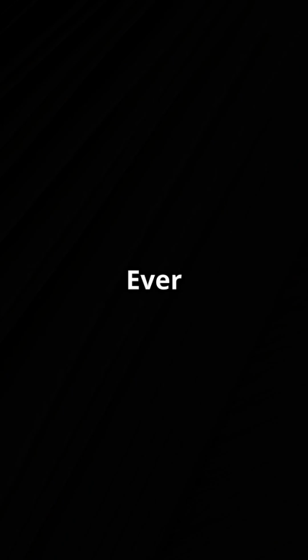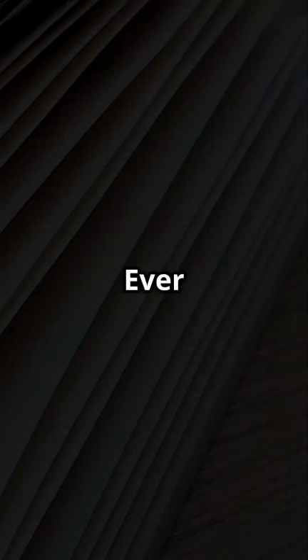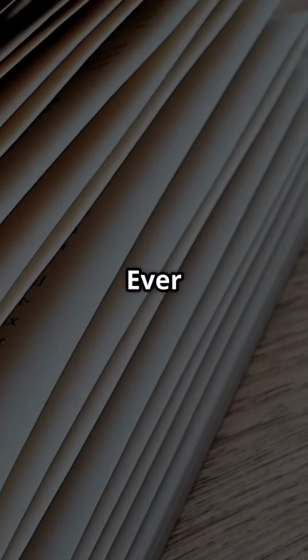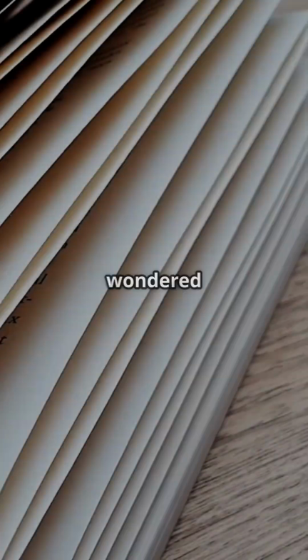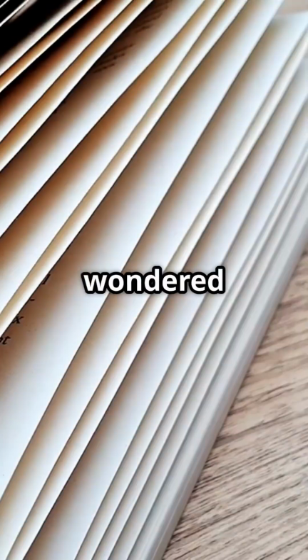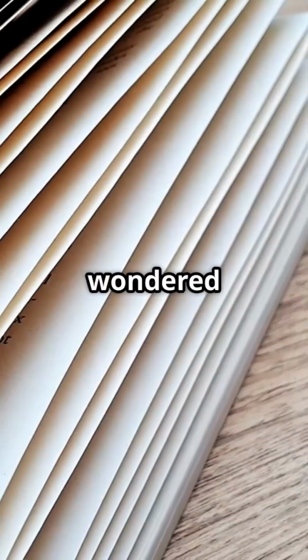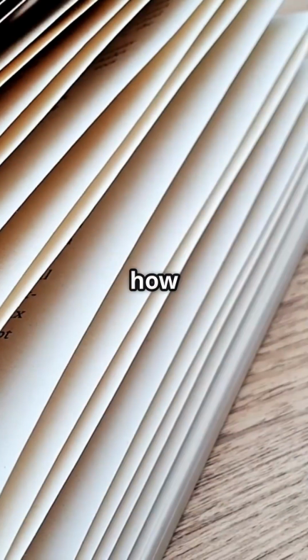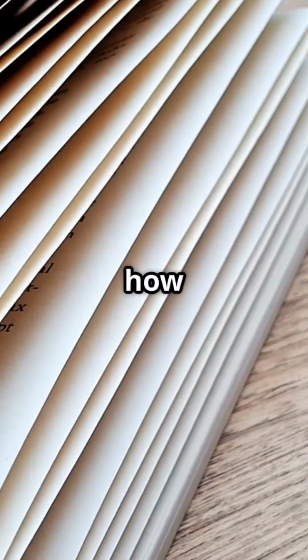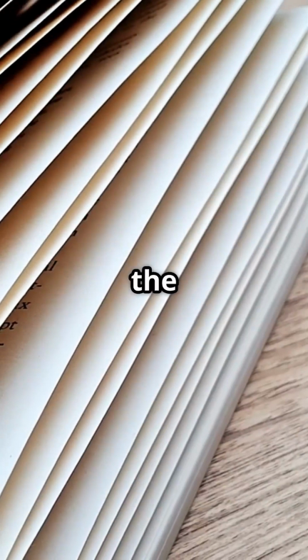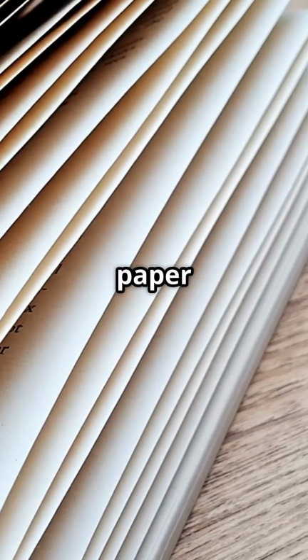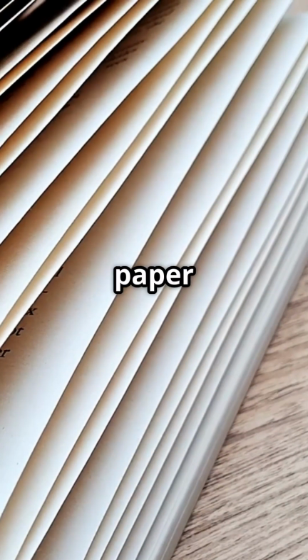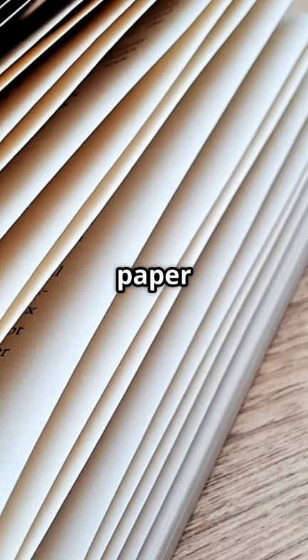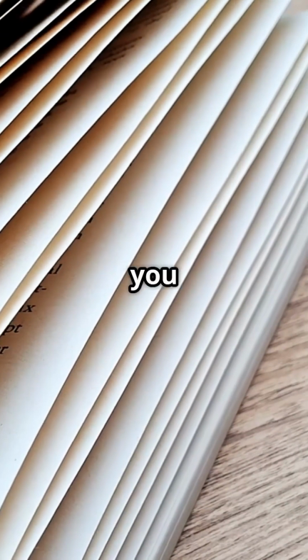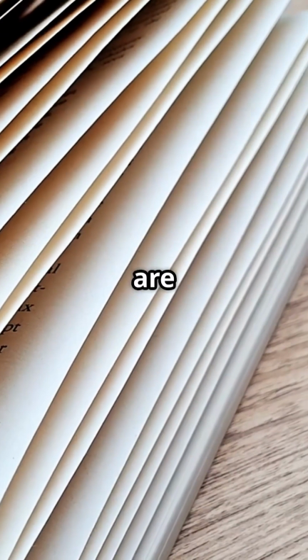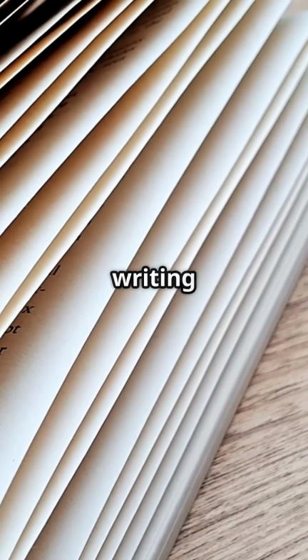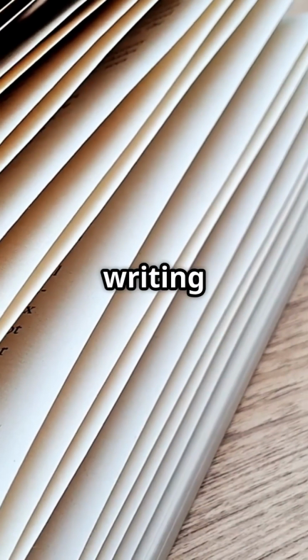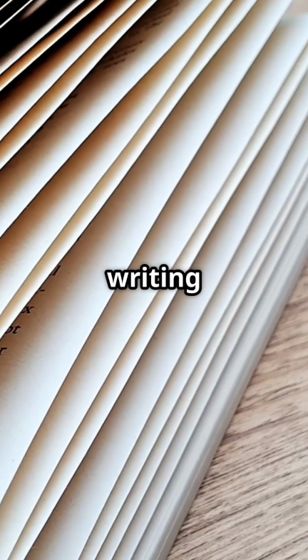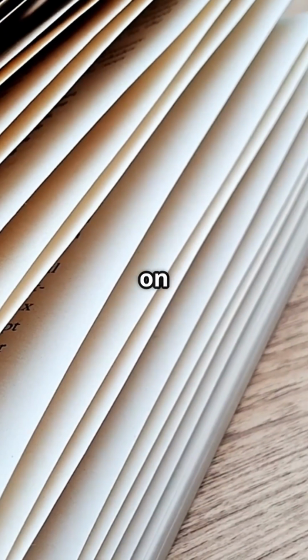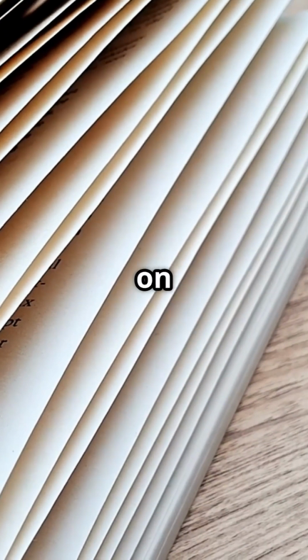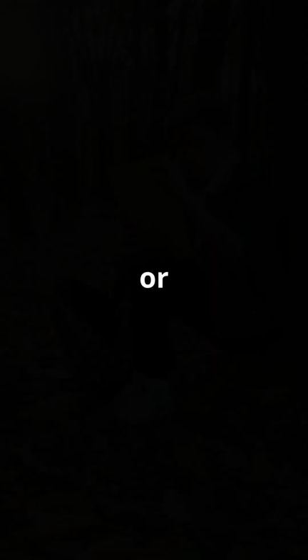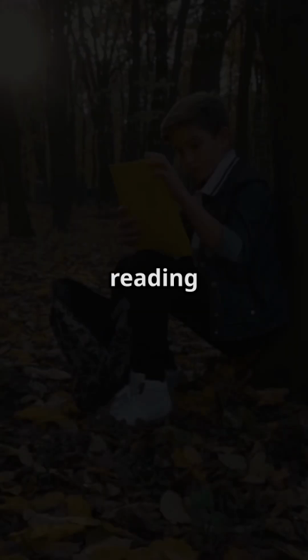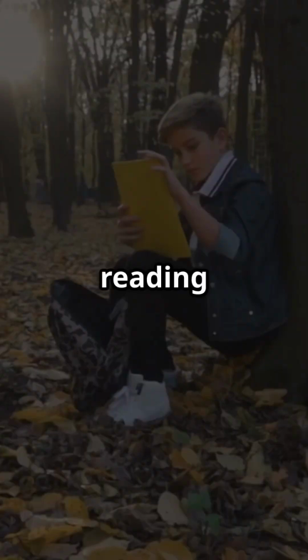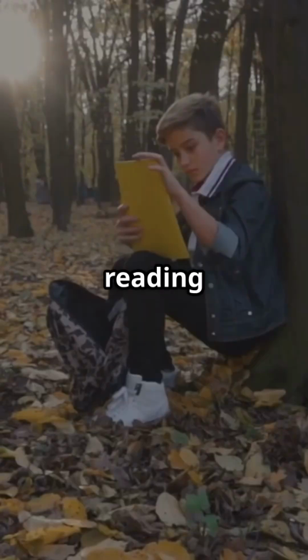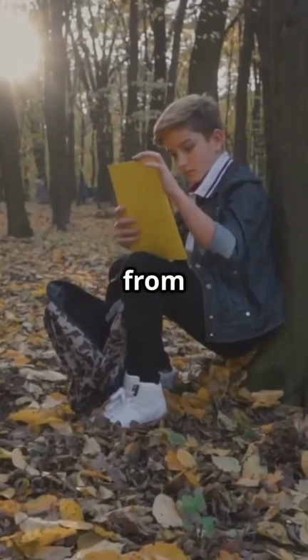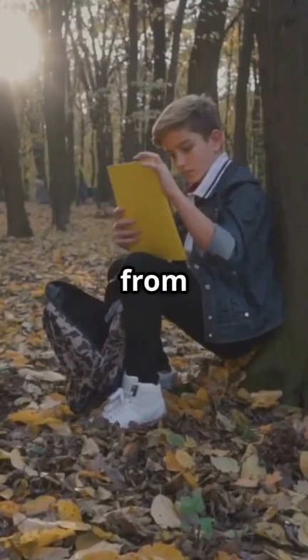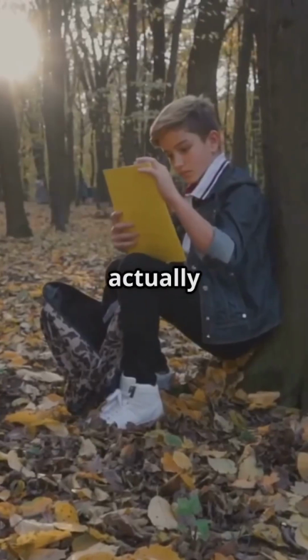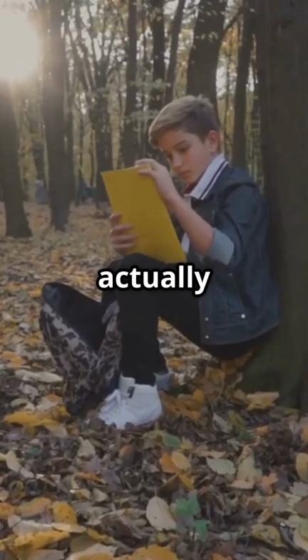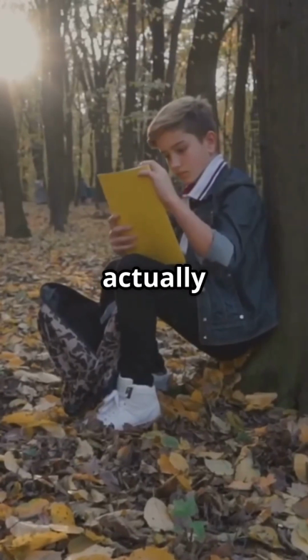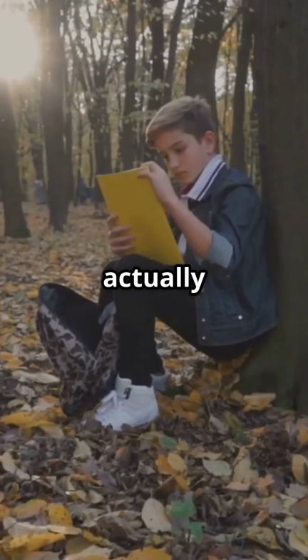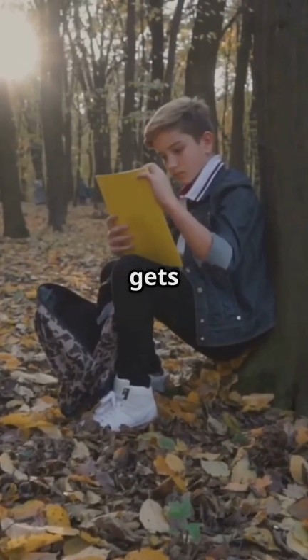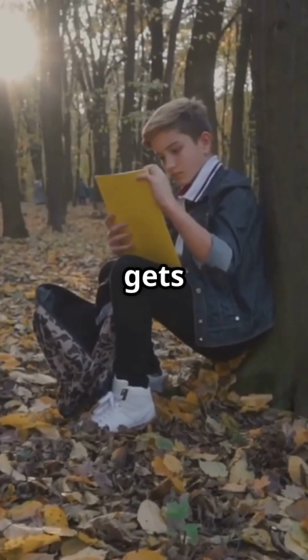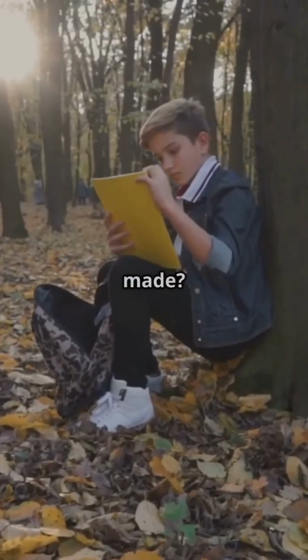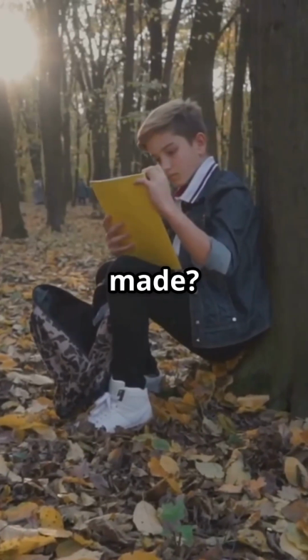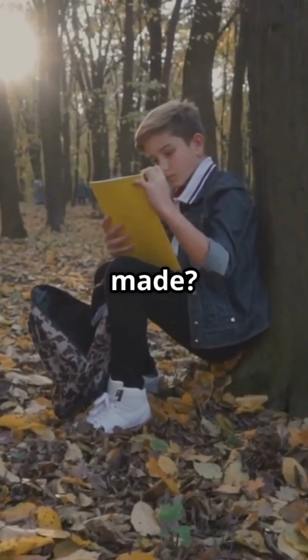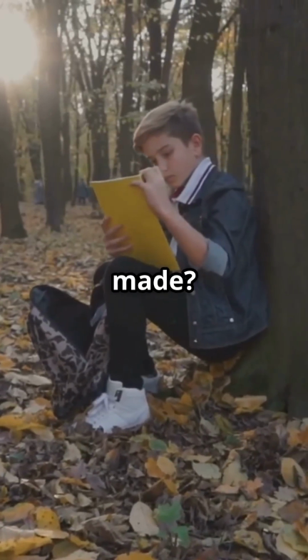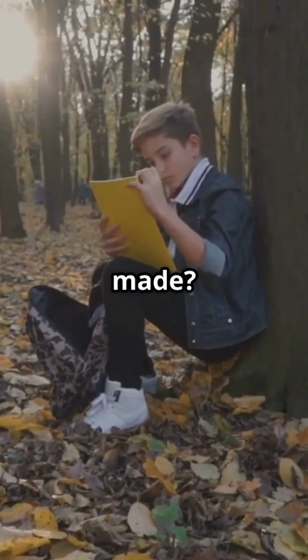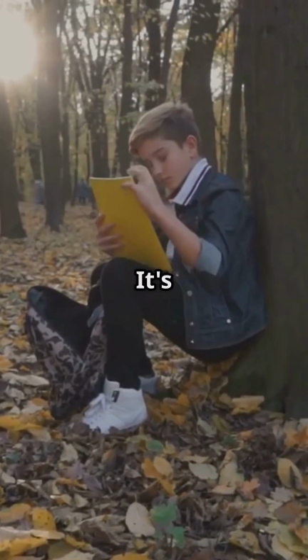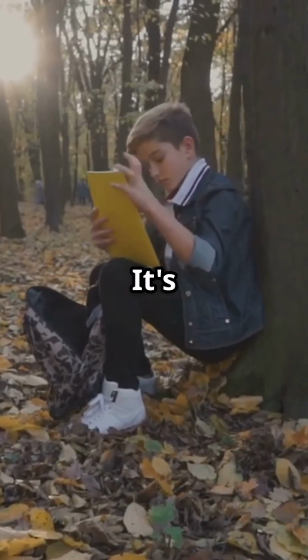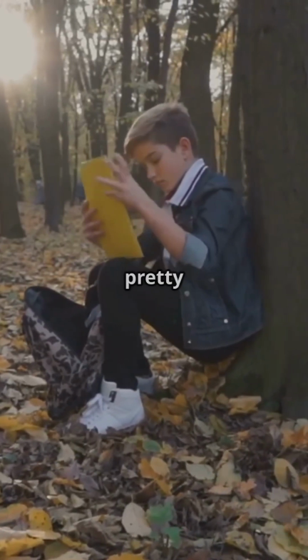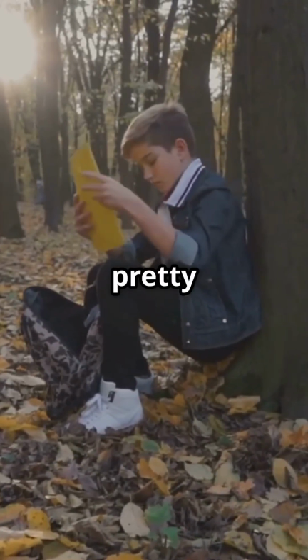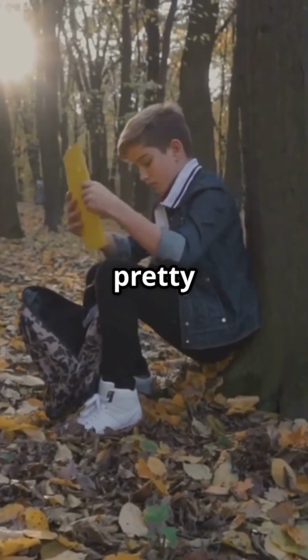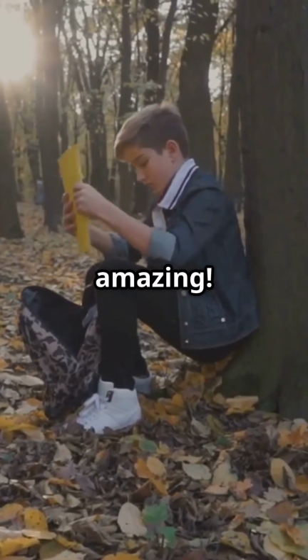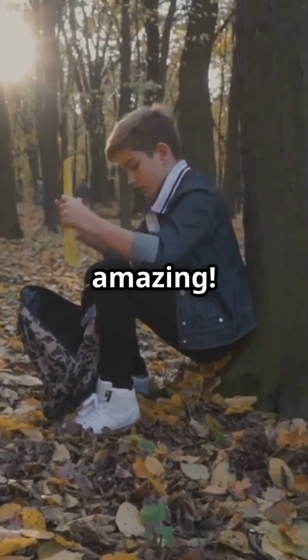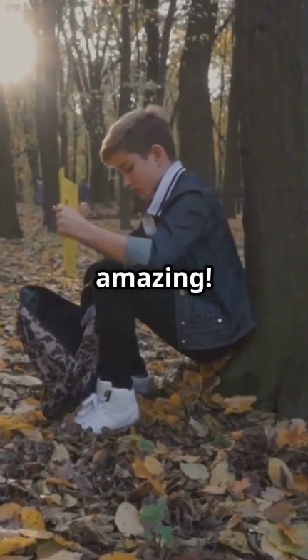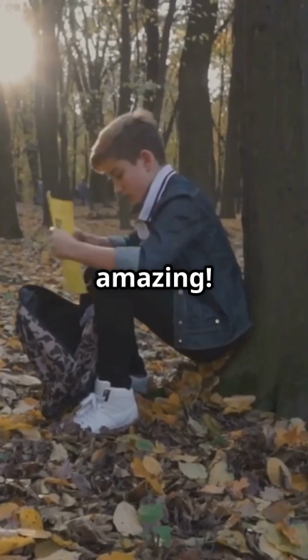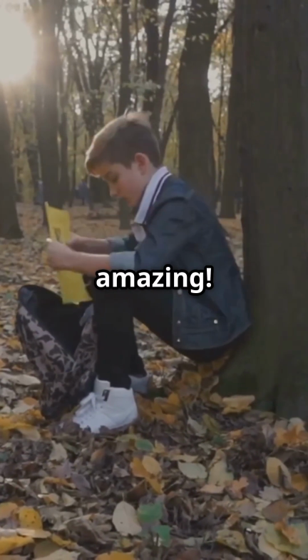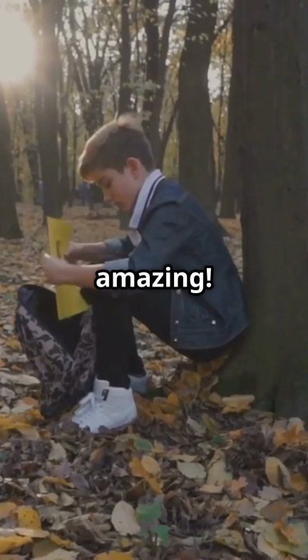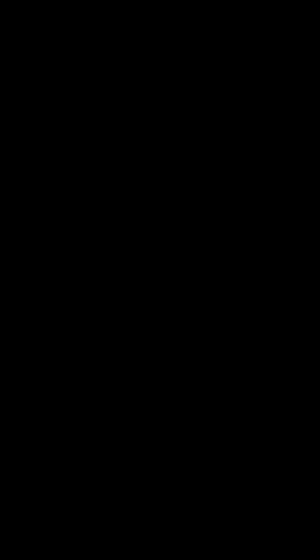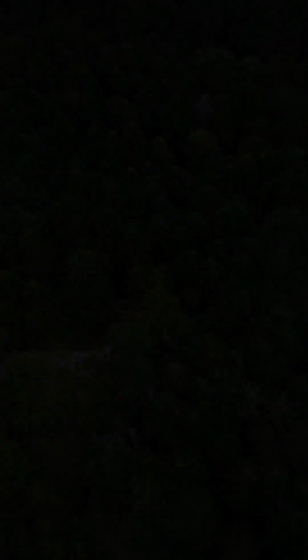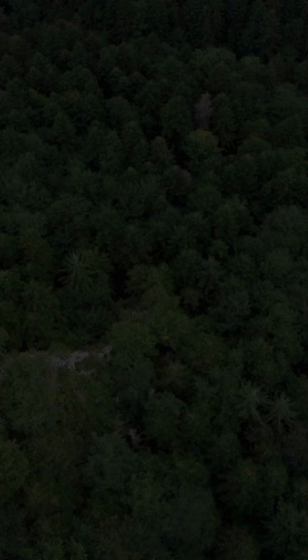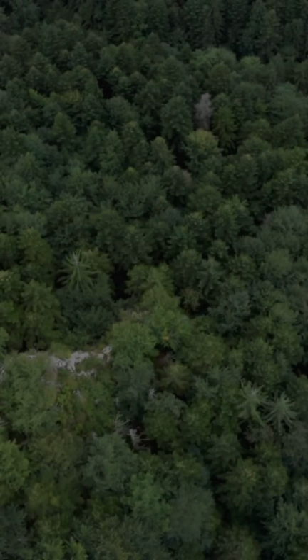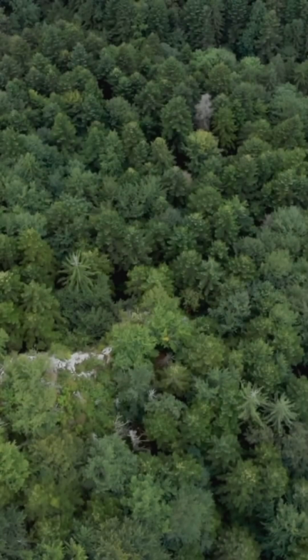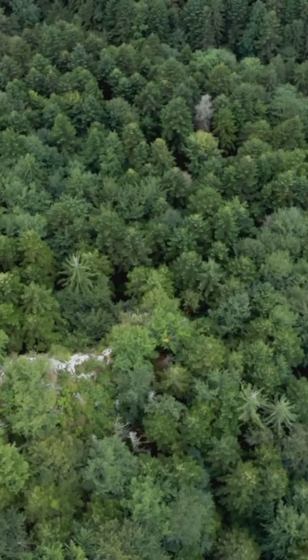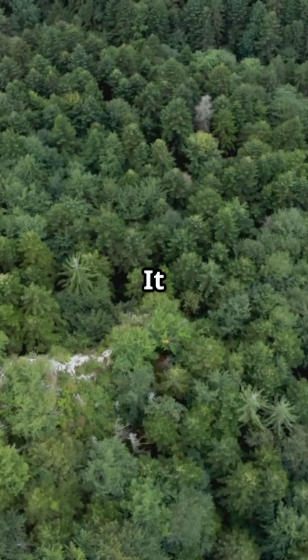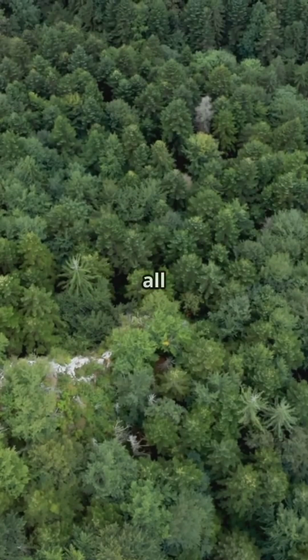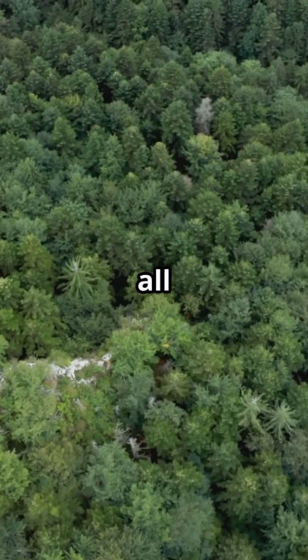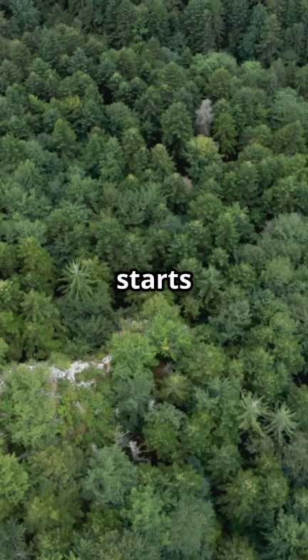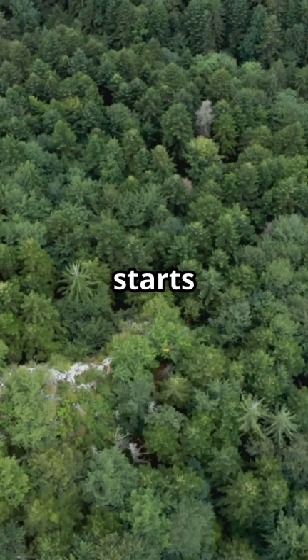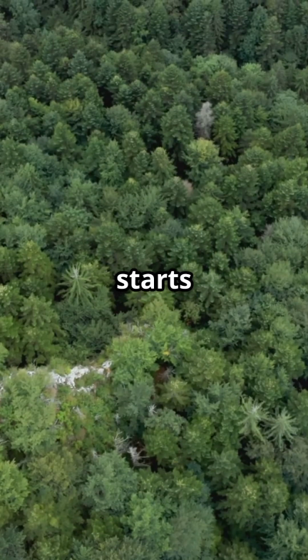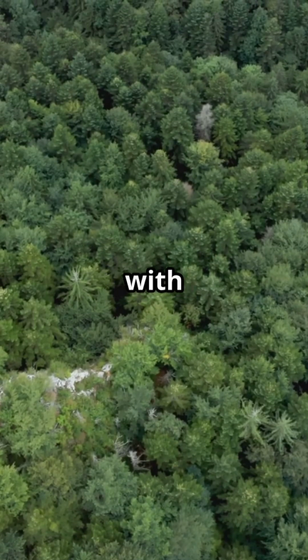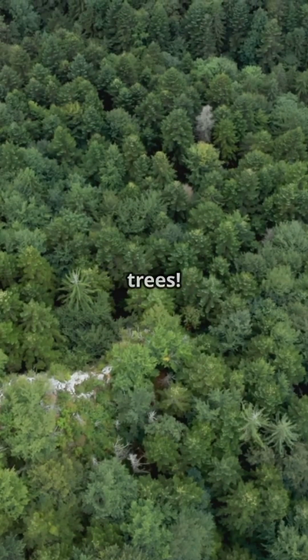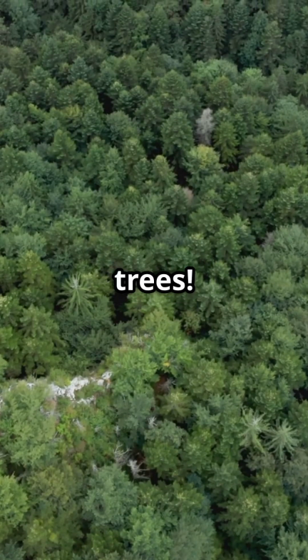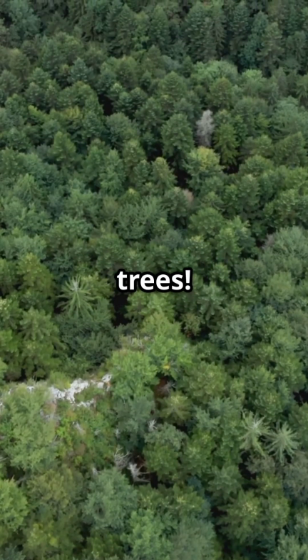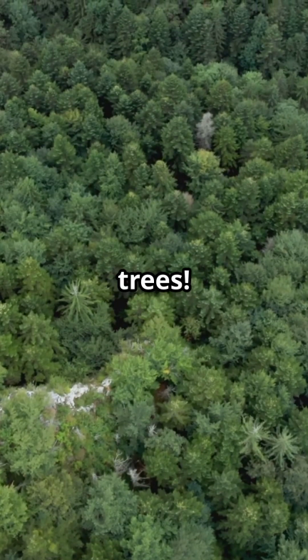Ever wondered how the paper you are writing on or reading from actually gets made? It's pretty amazing! It all starts with trees!